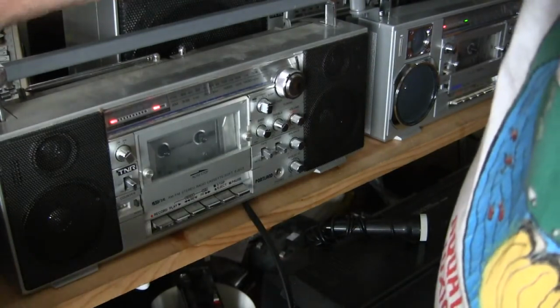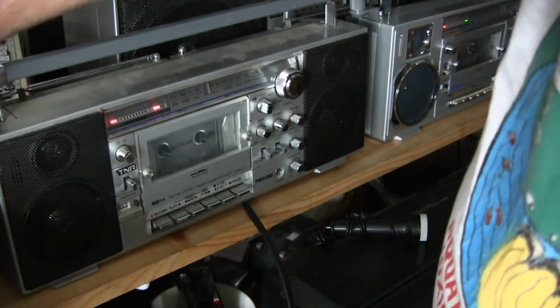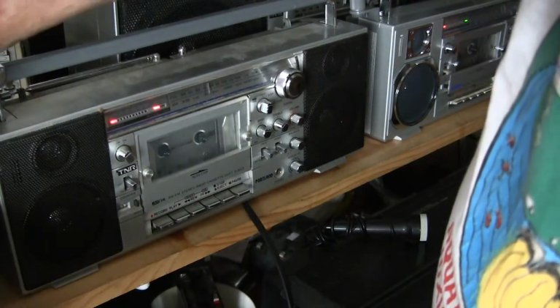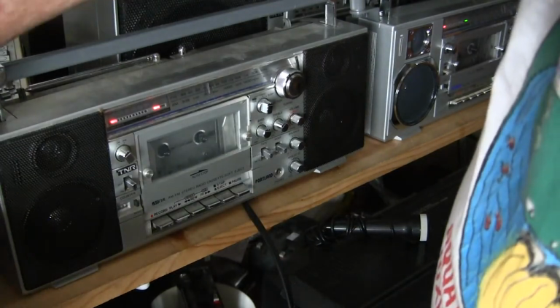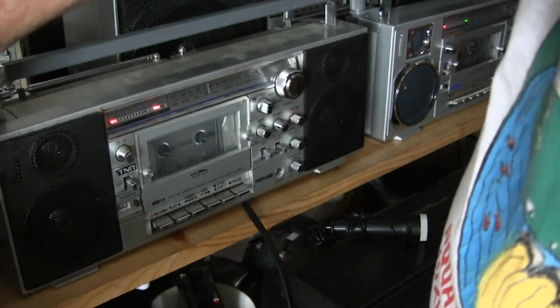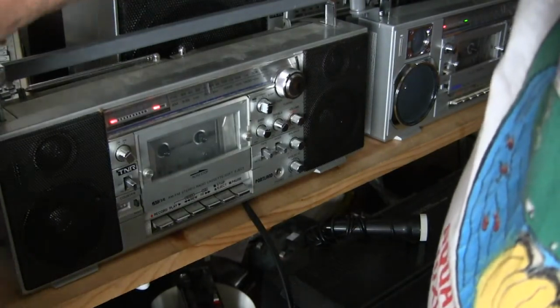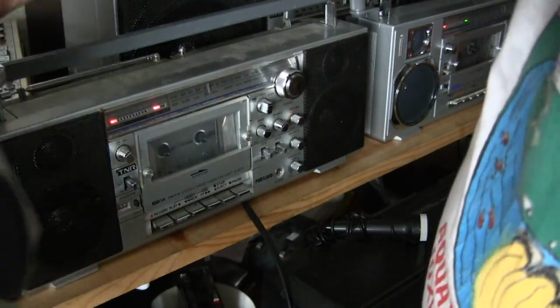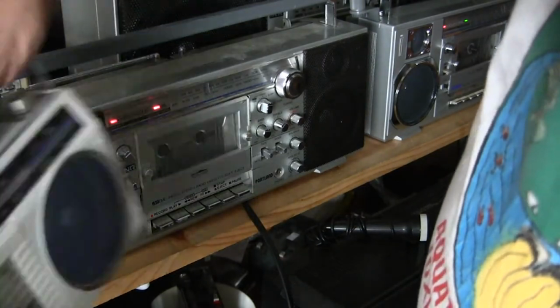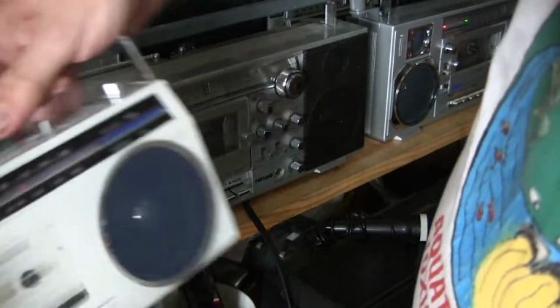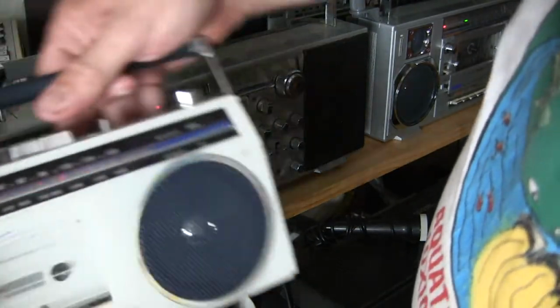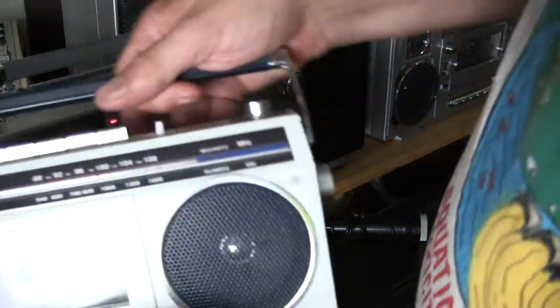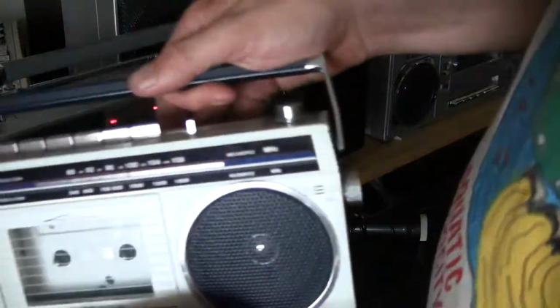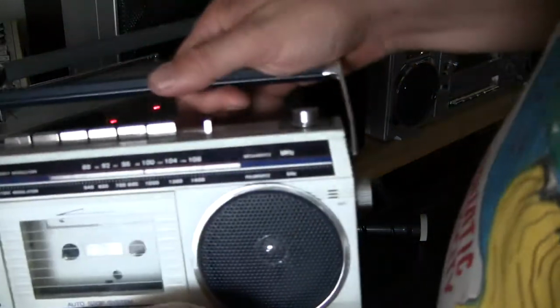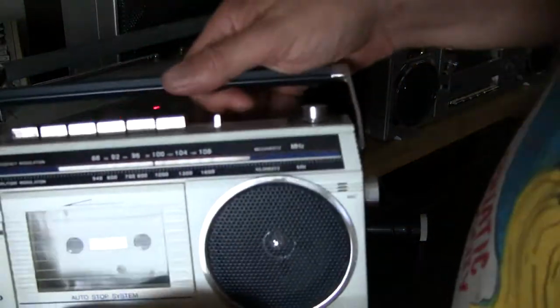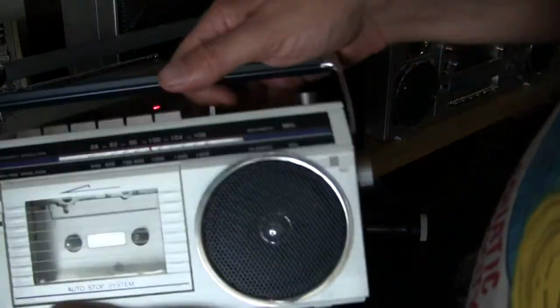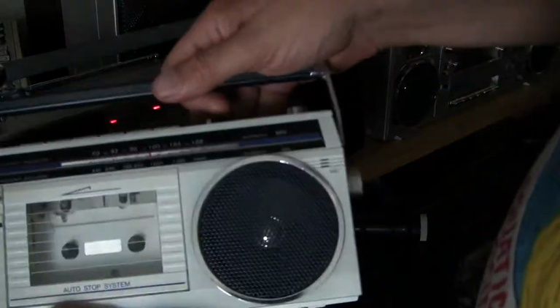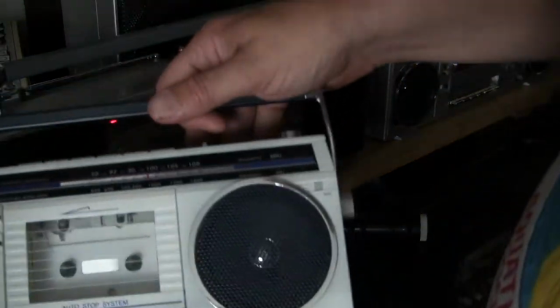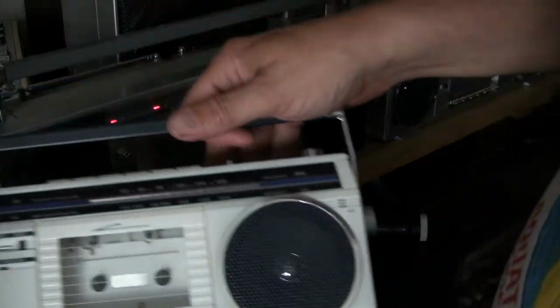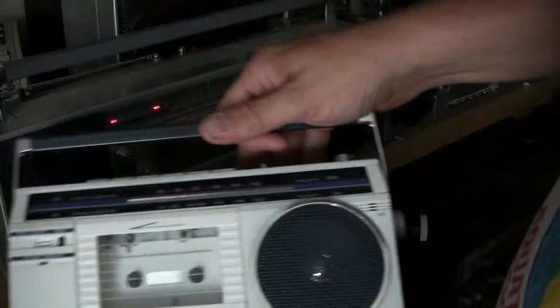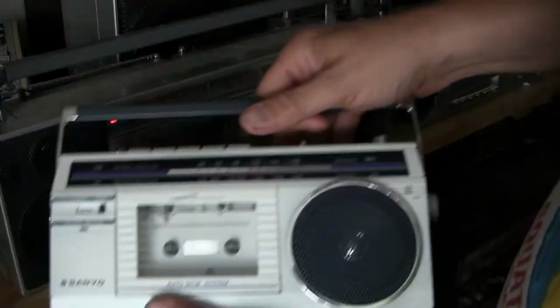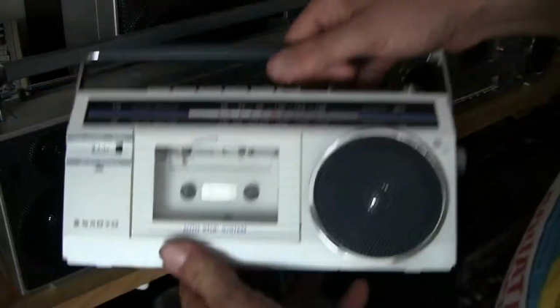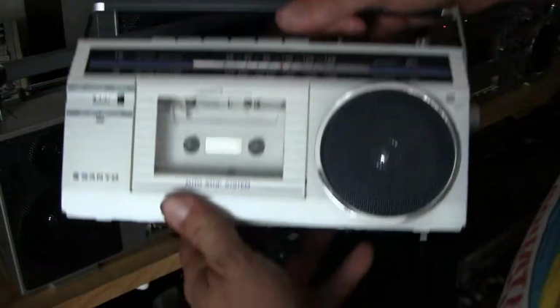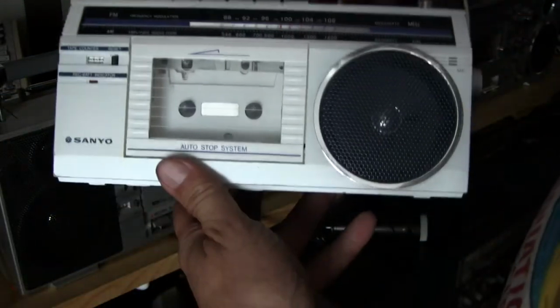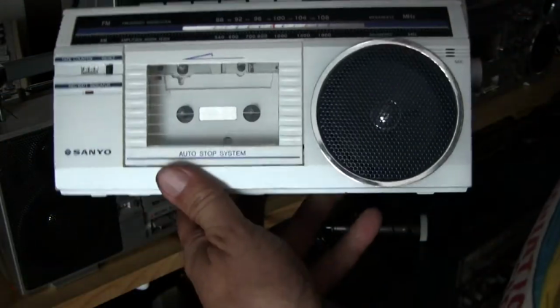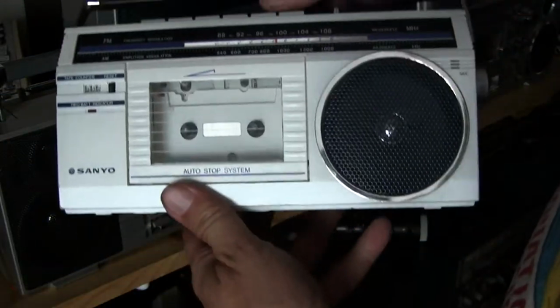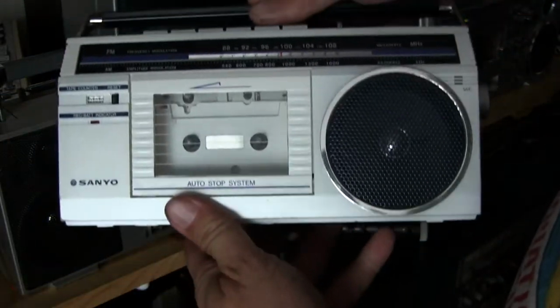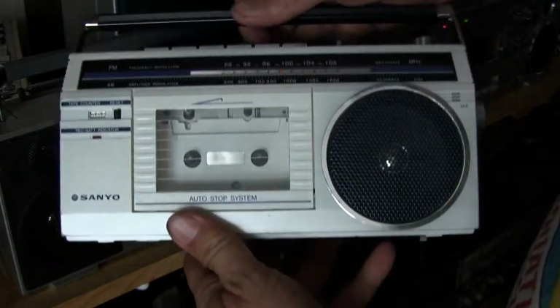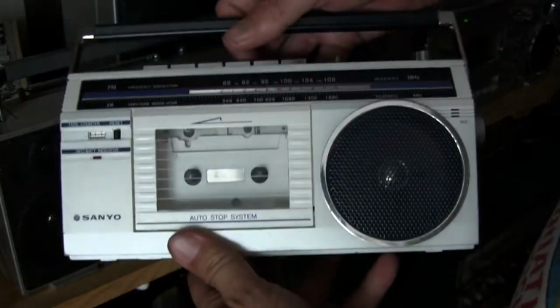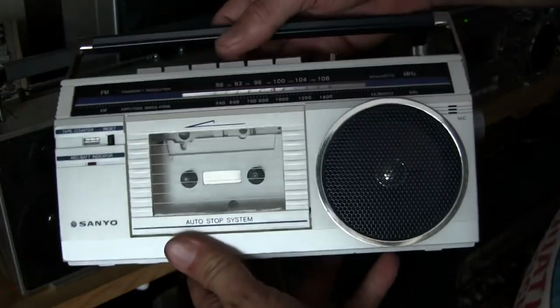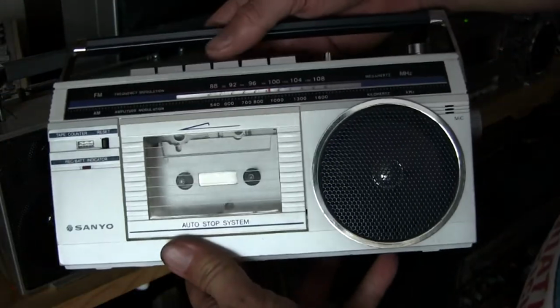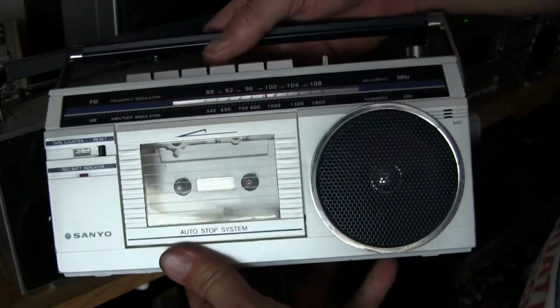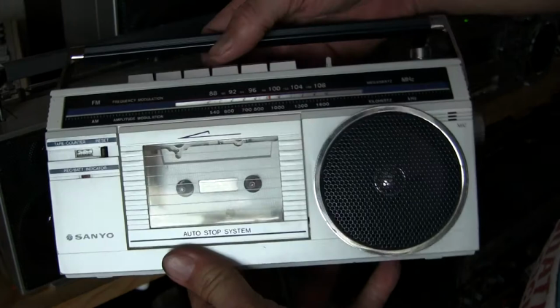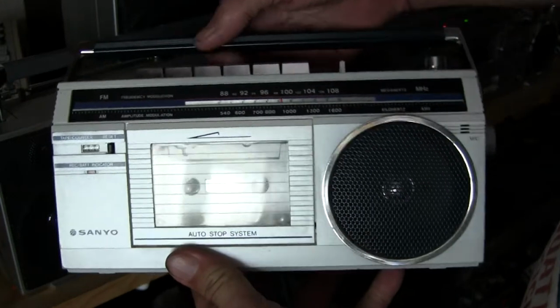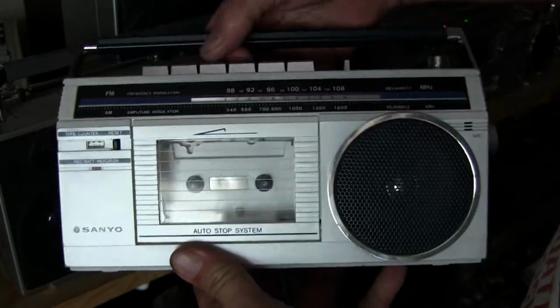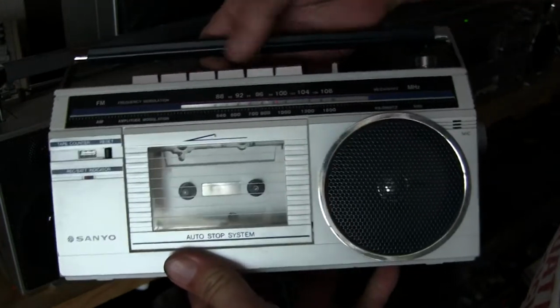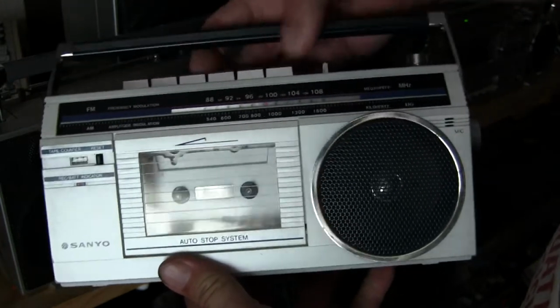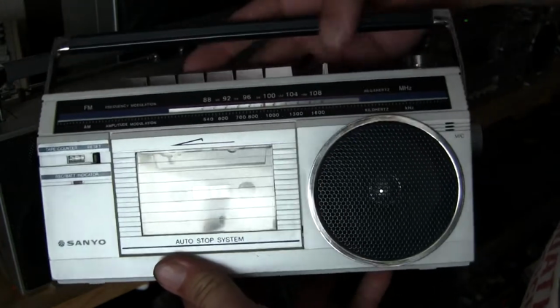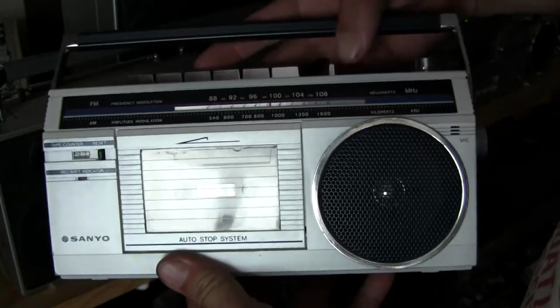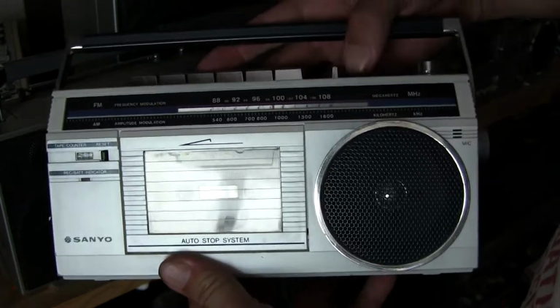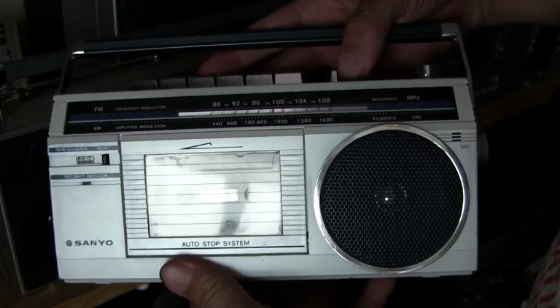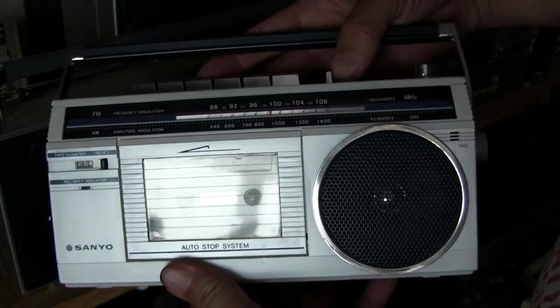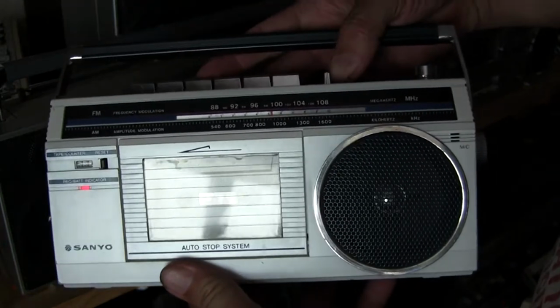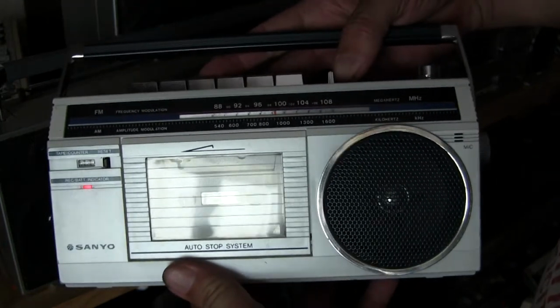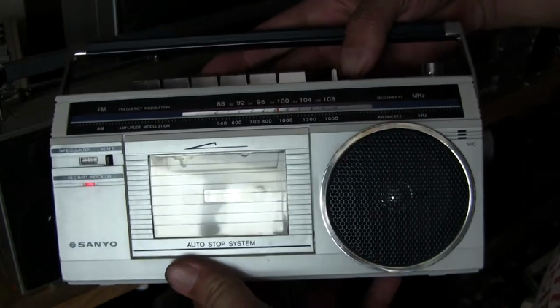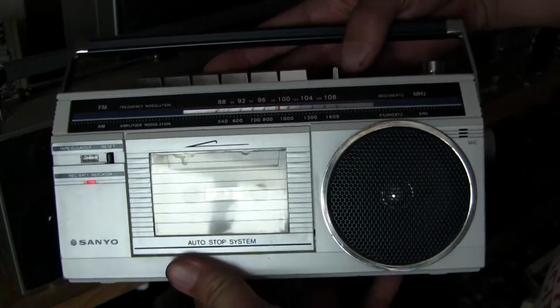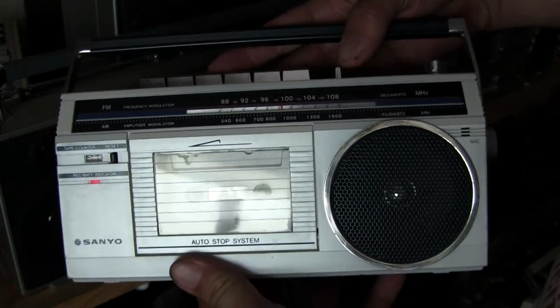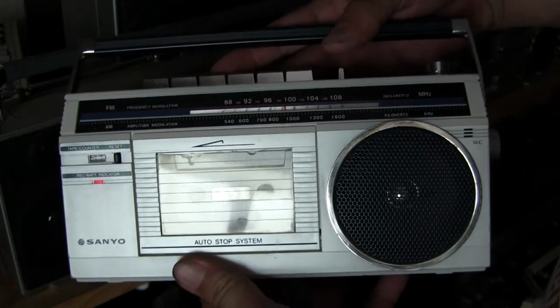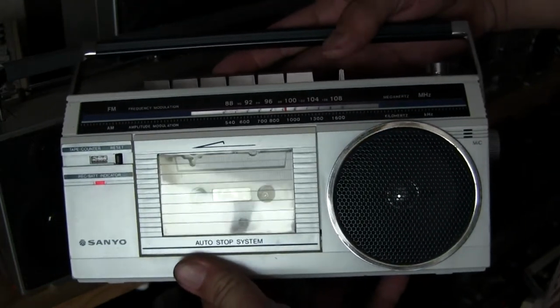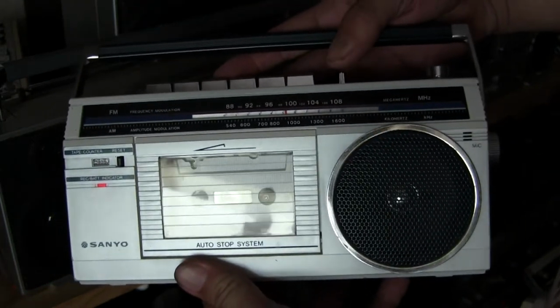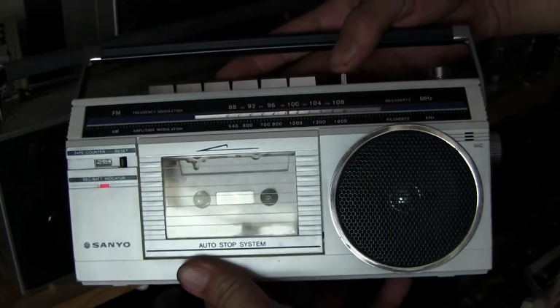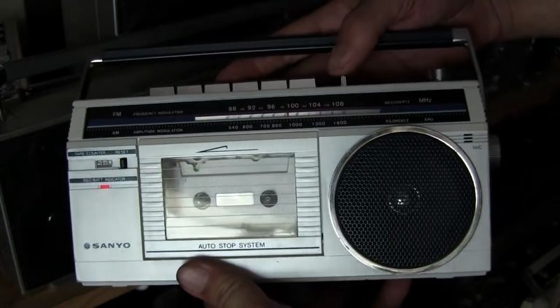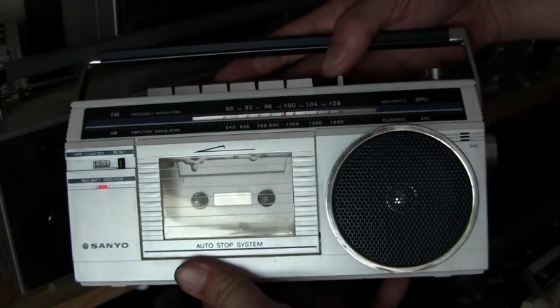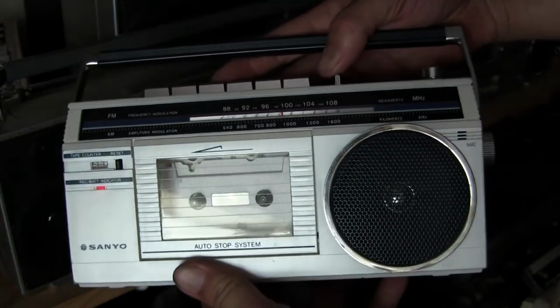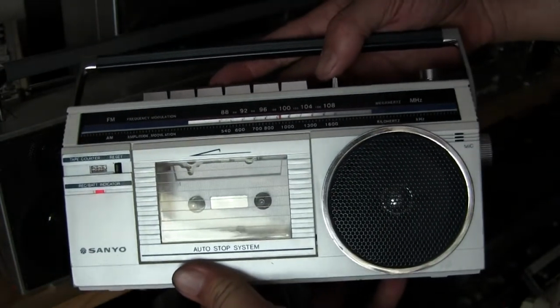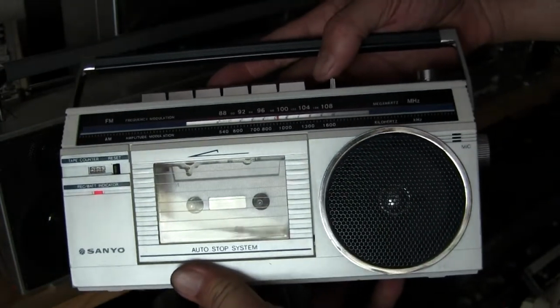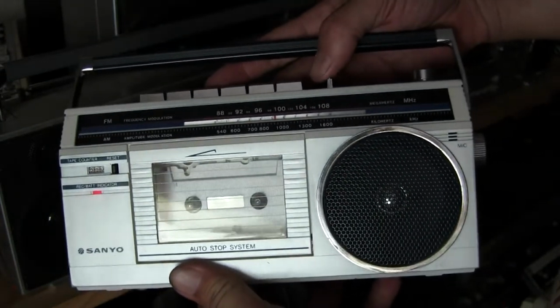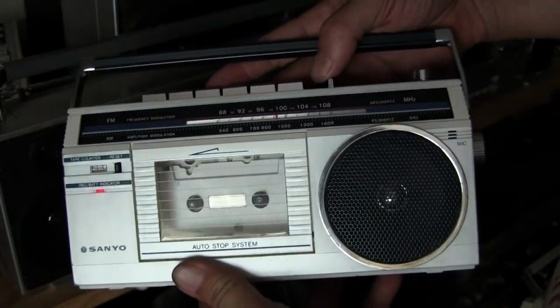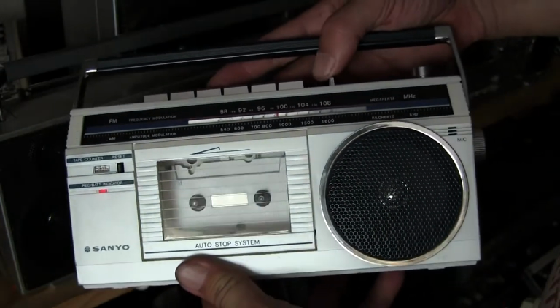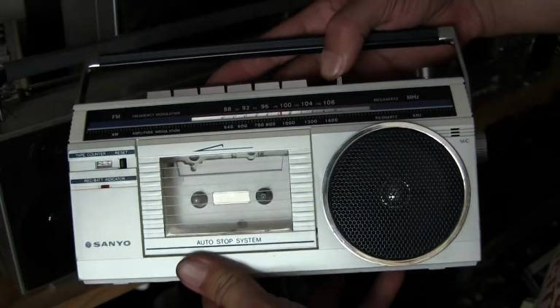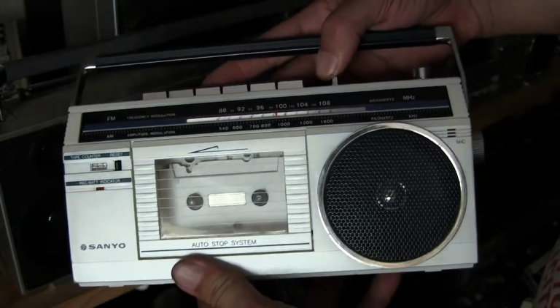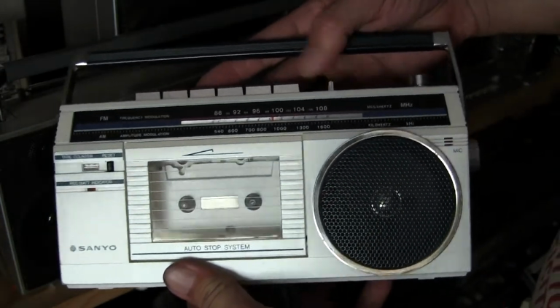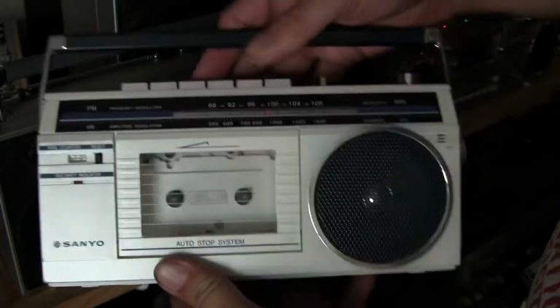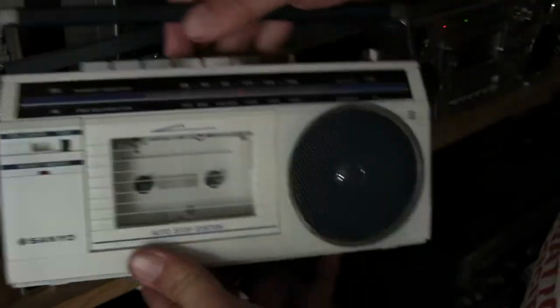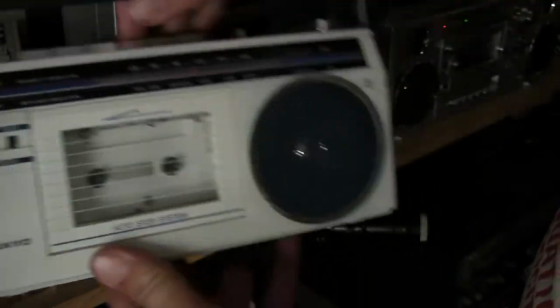I think this one's got batteries in it — you can see it, hear it. Yeah, it works.